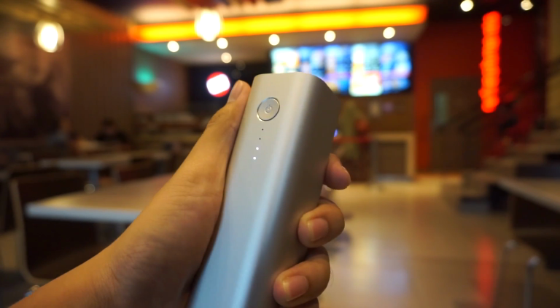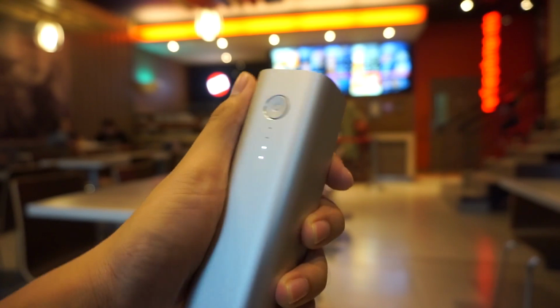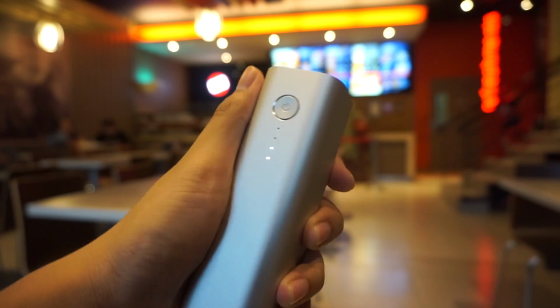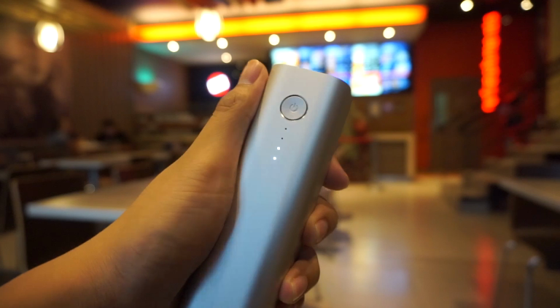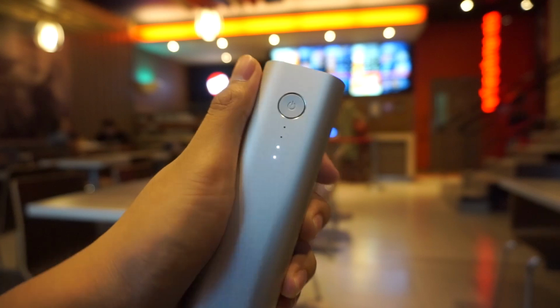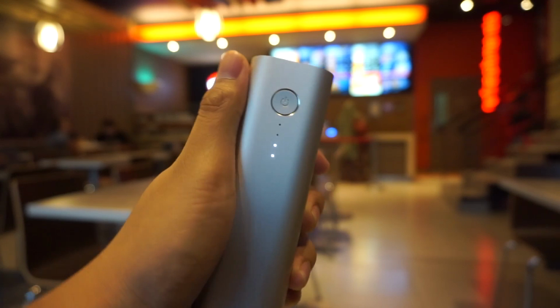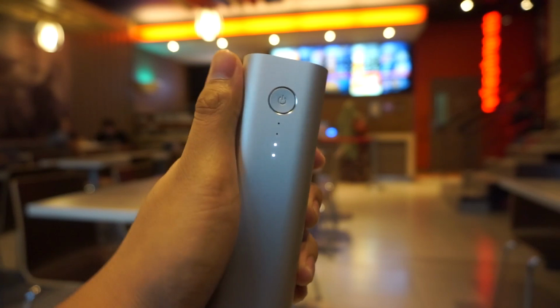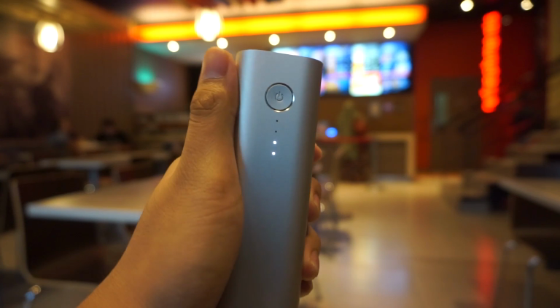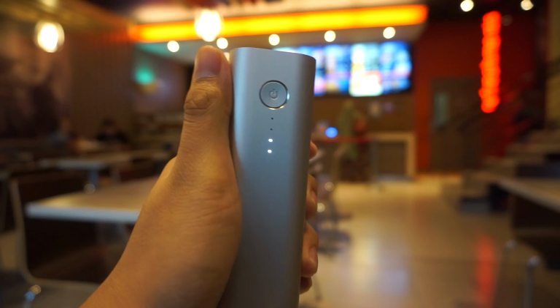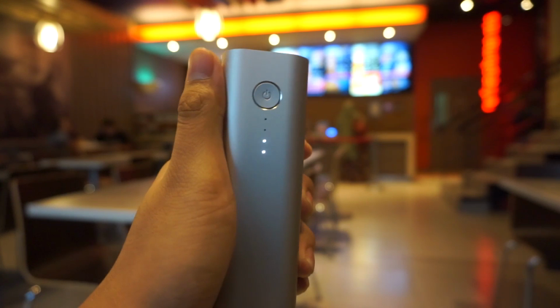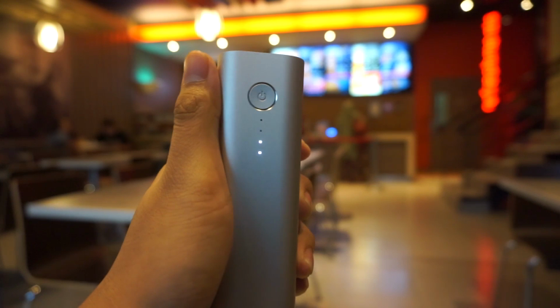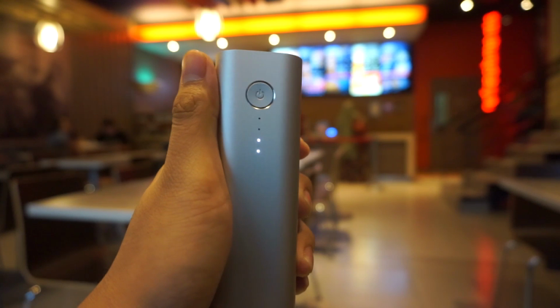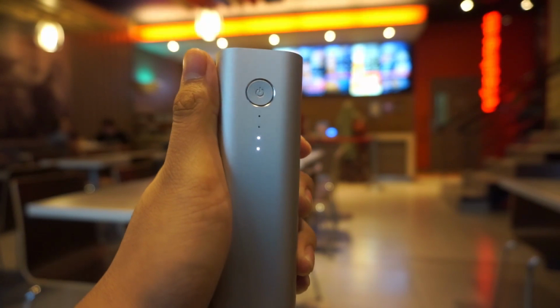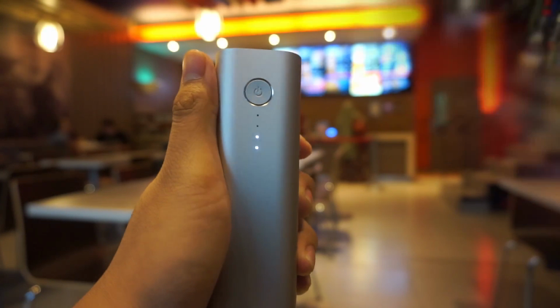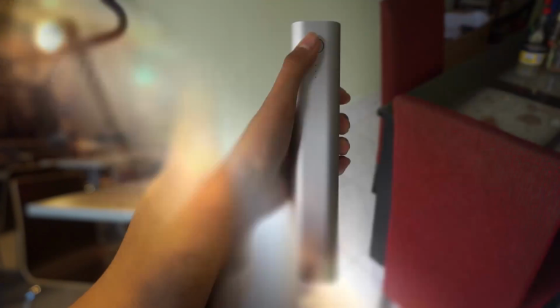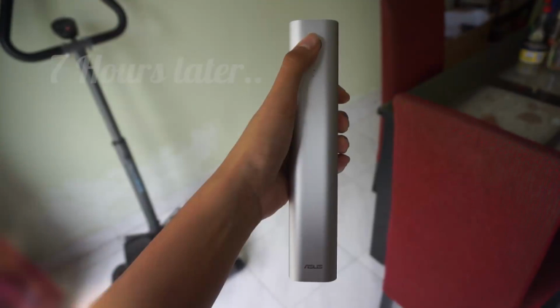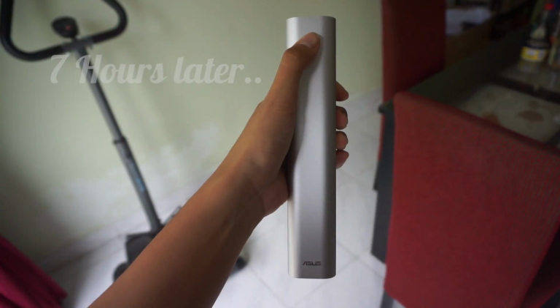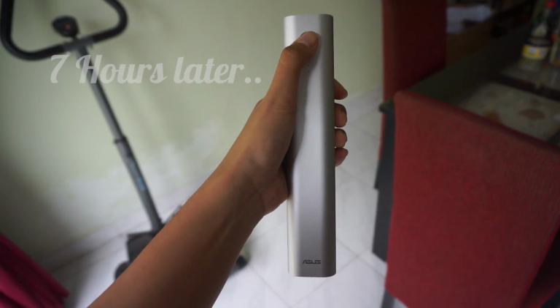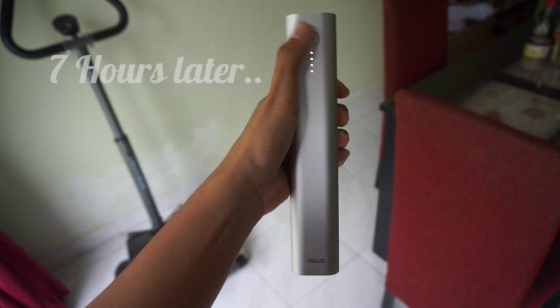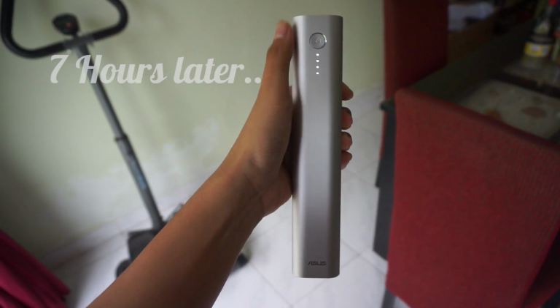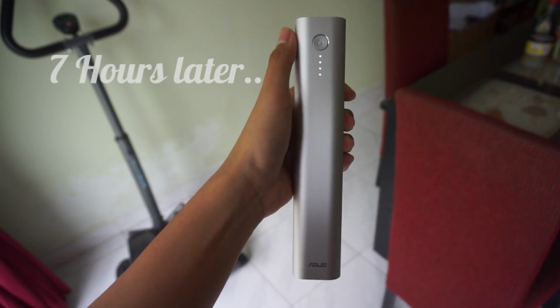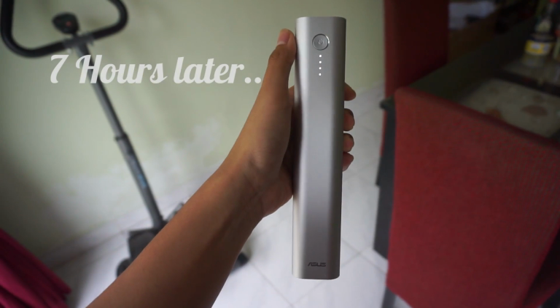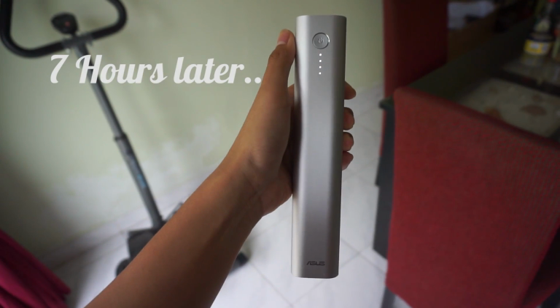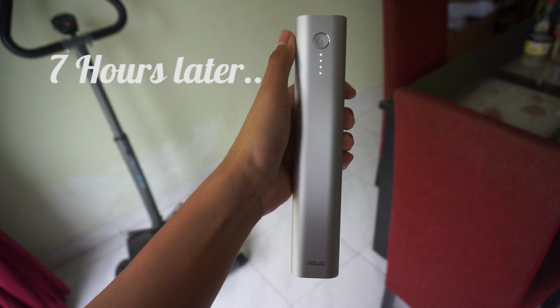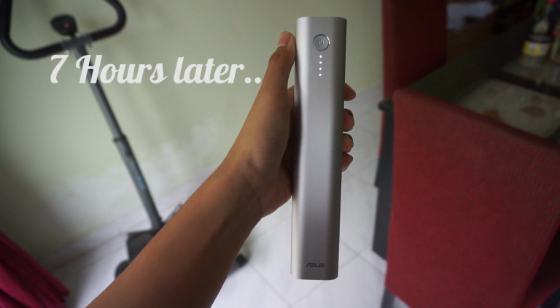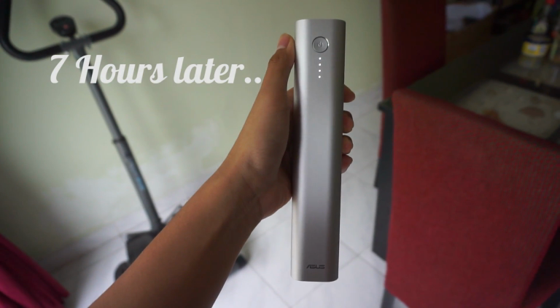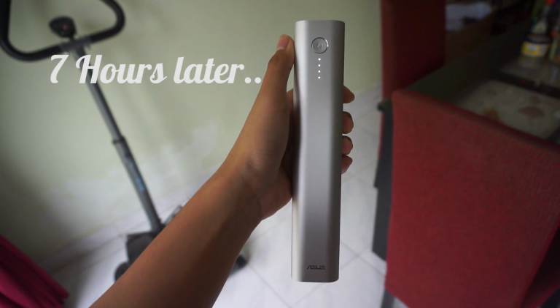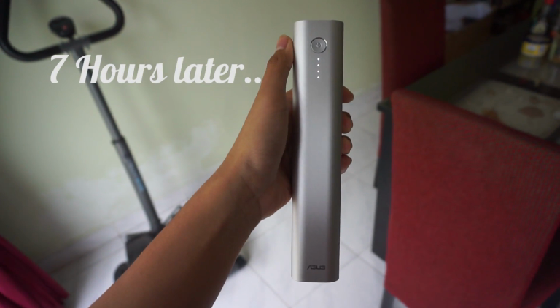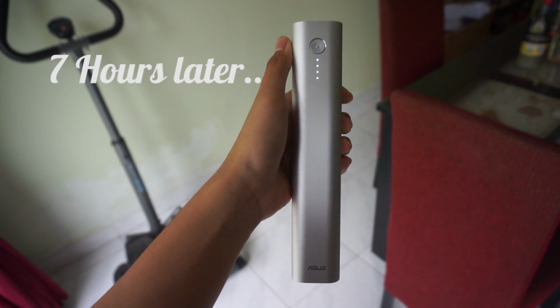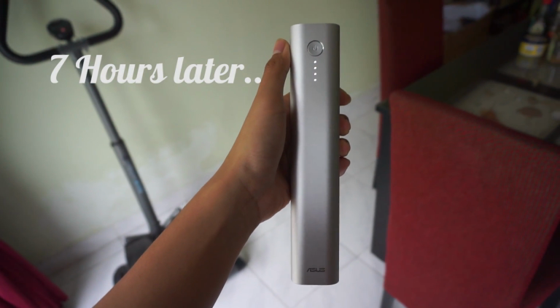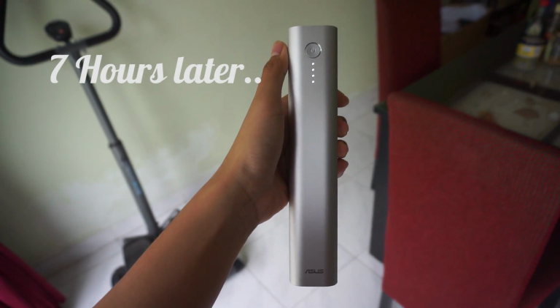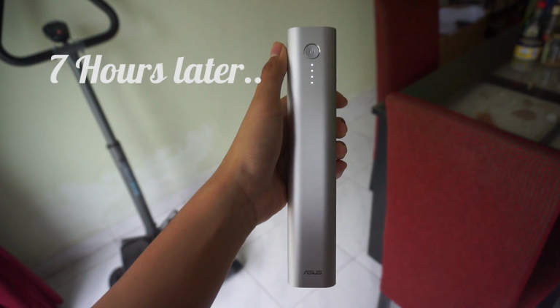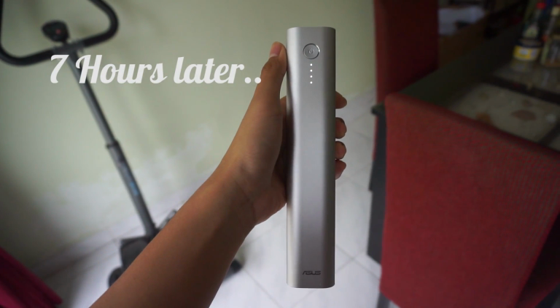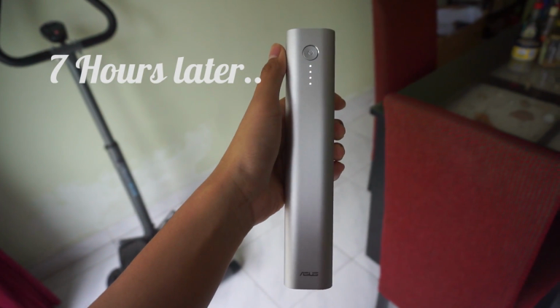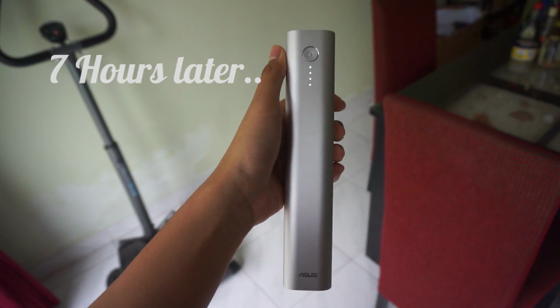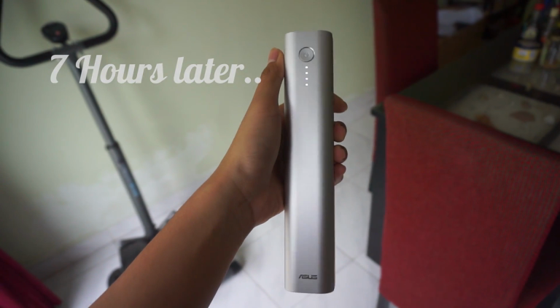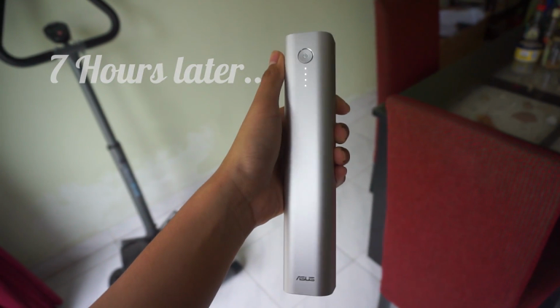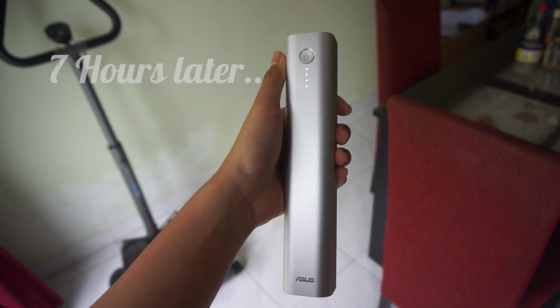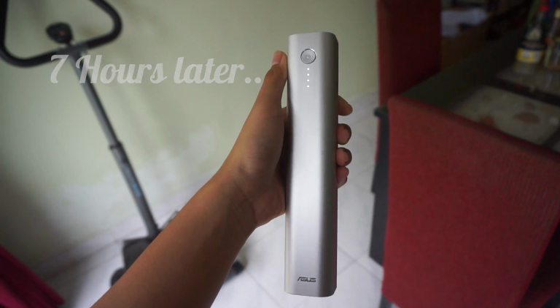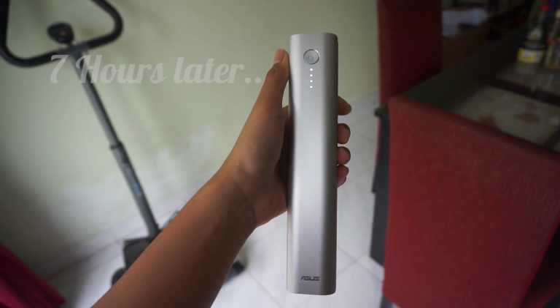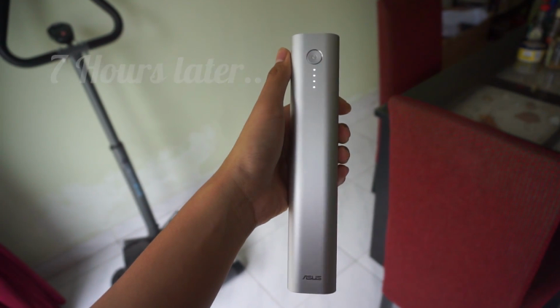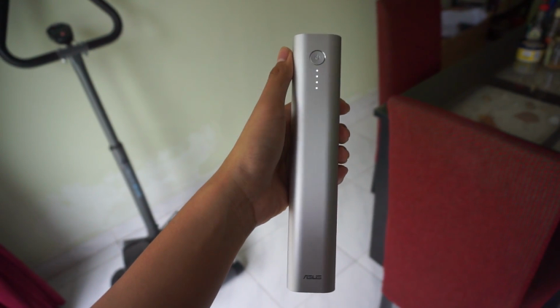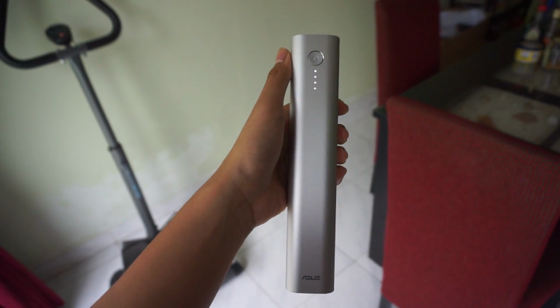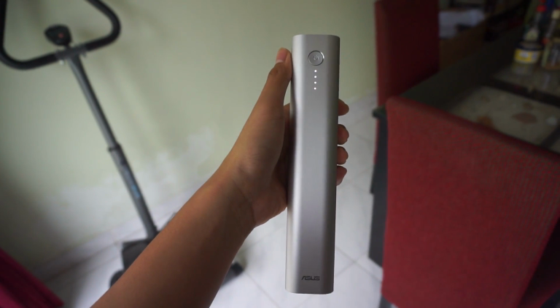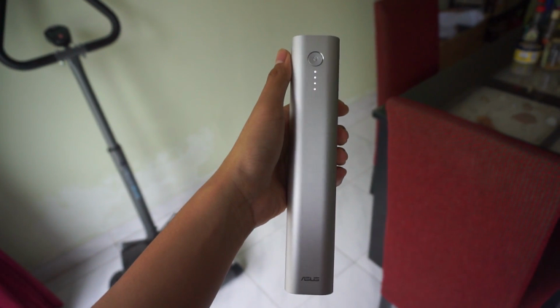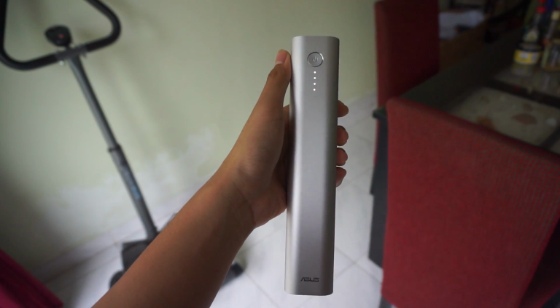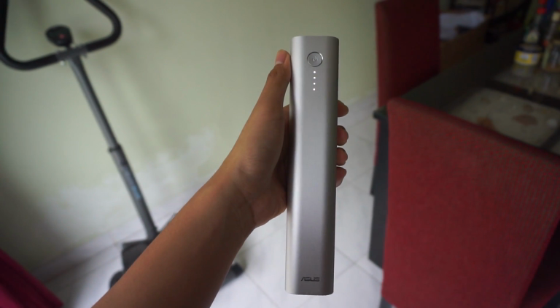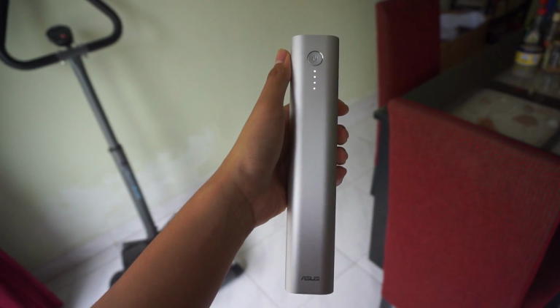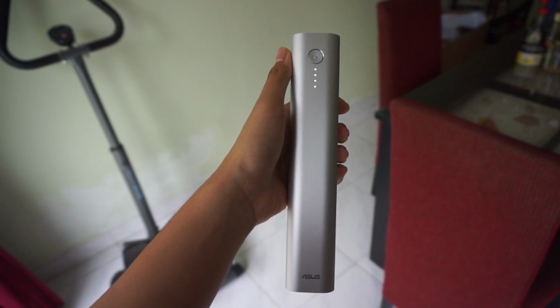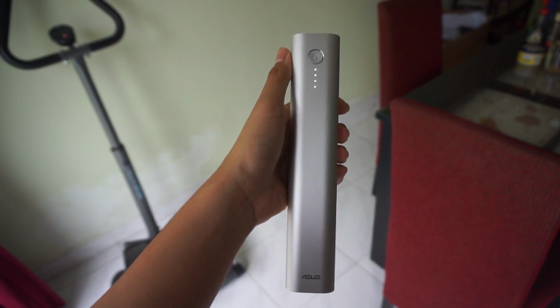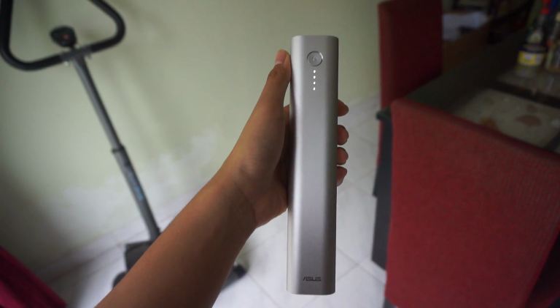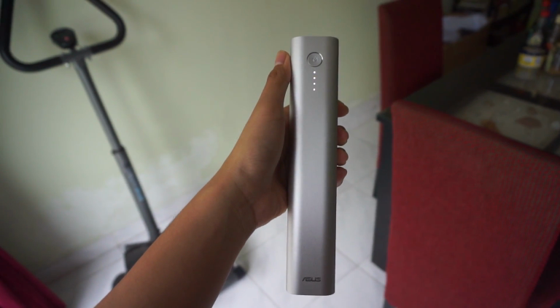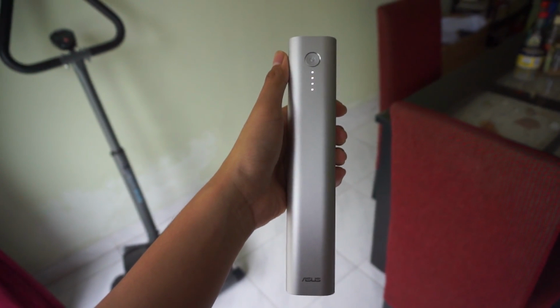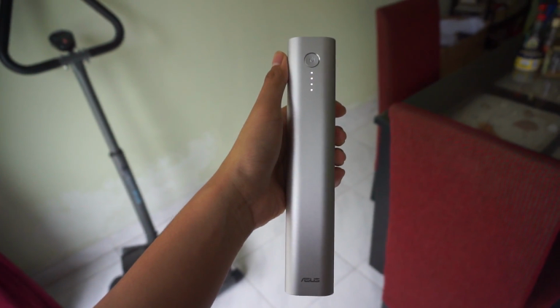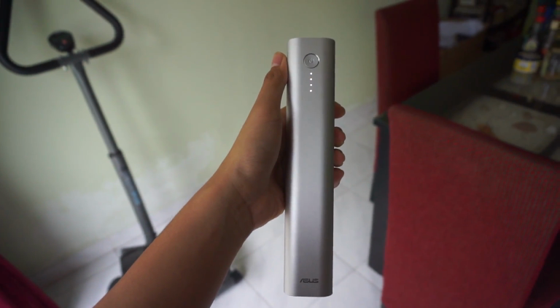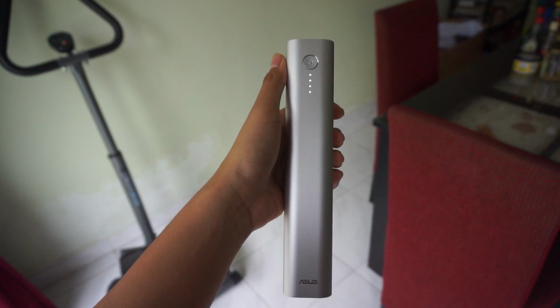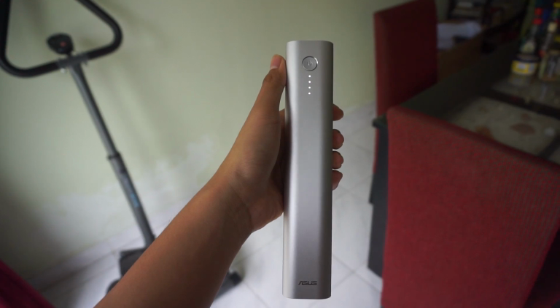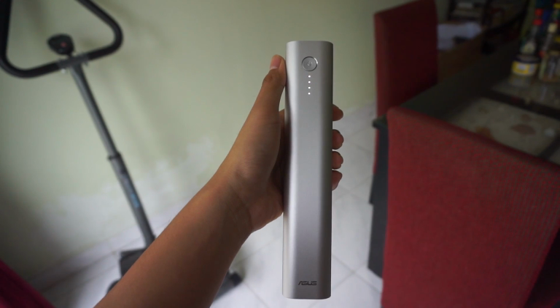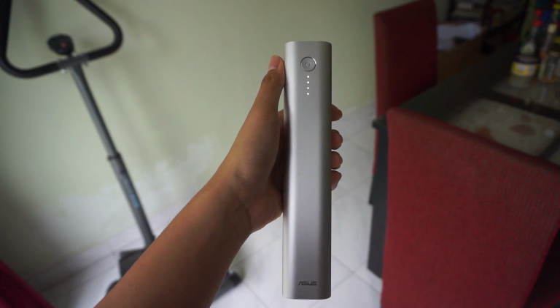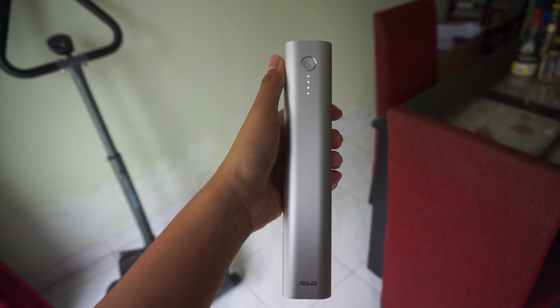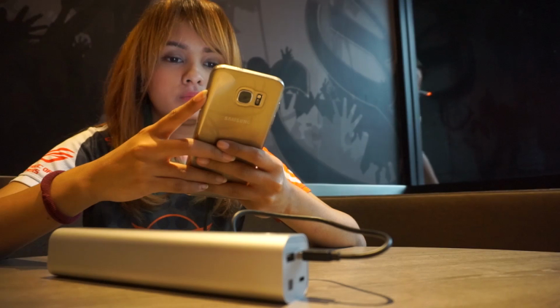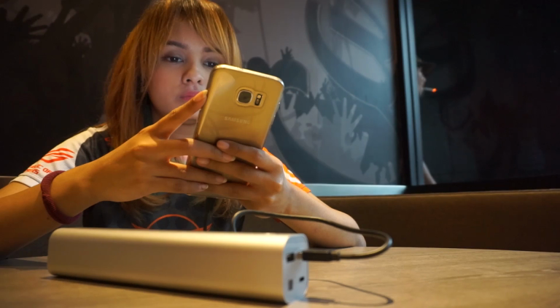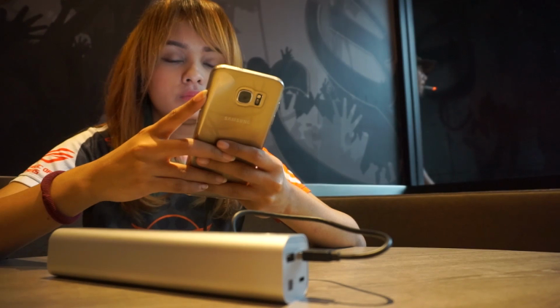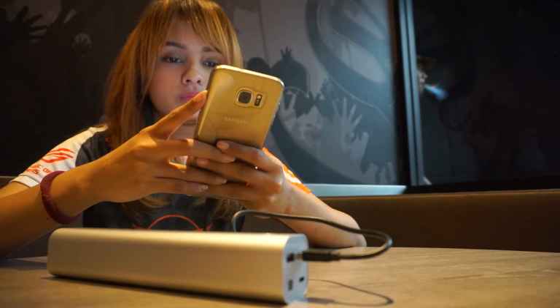Asus claimed that the internal reactor can charge your battery from 0 to 100% within 16 hours. So, let's say if I deplete half of this power bank in a day, I just need to wait 8 hours — aka overnight — to fill it up again.